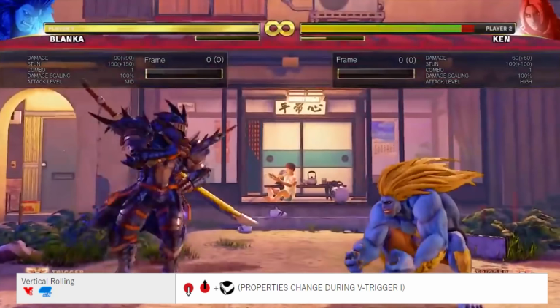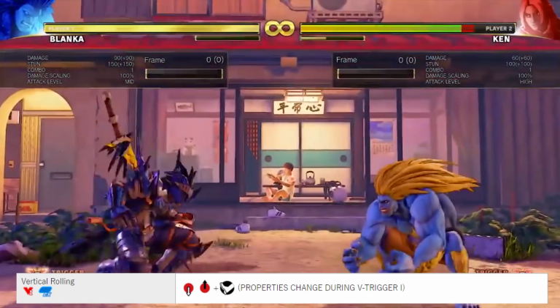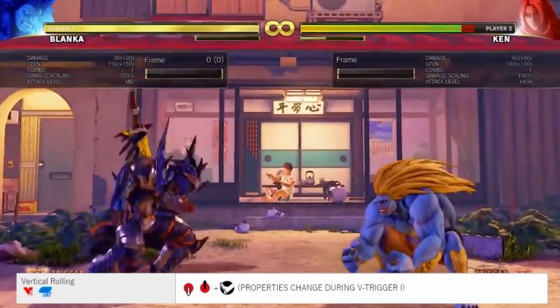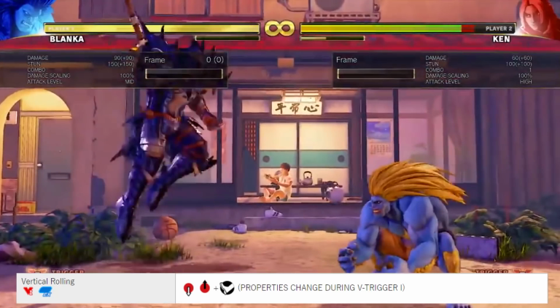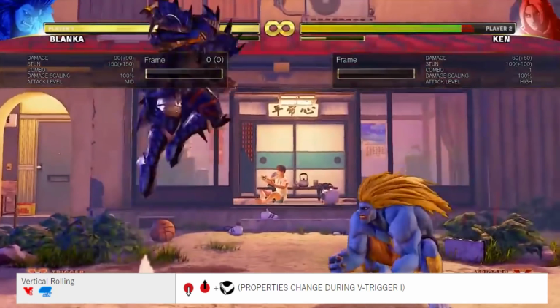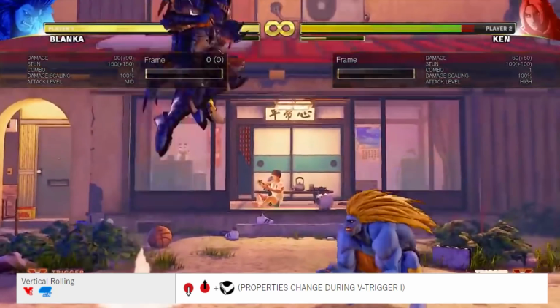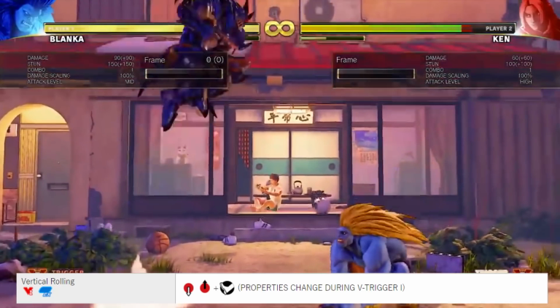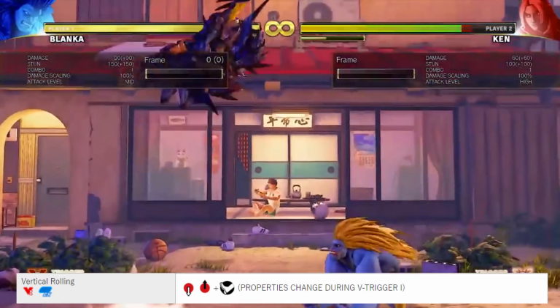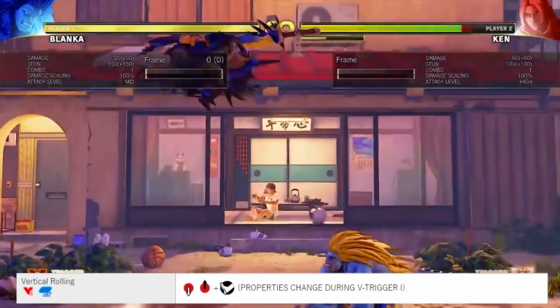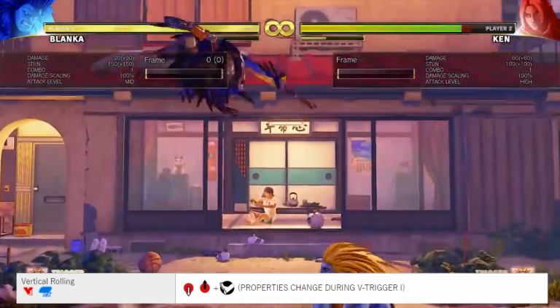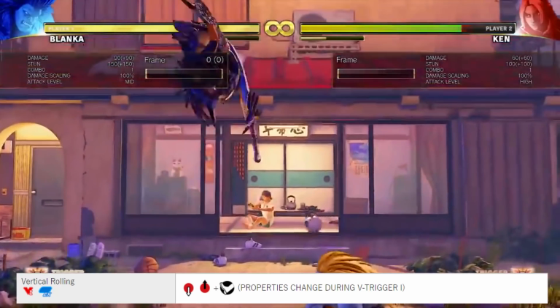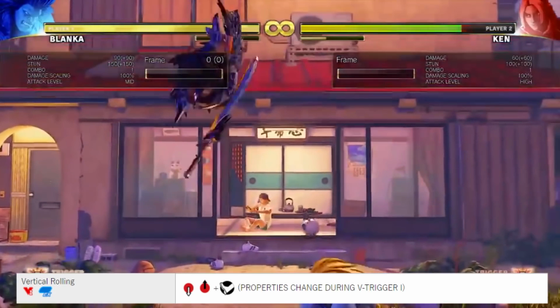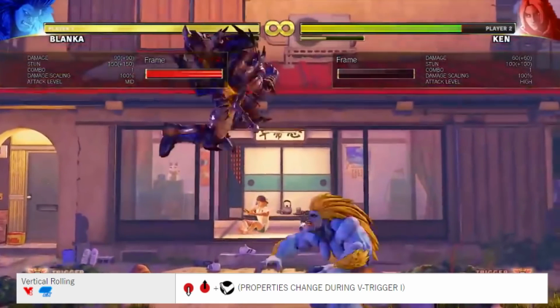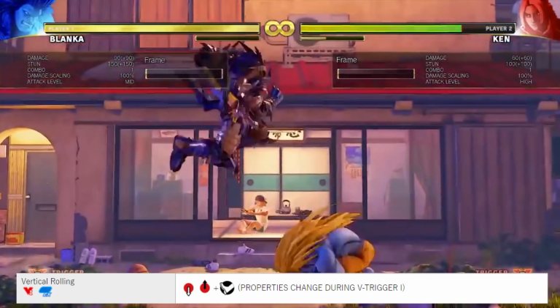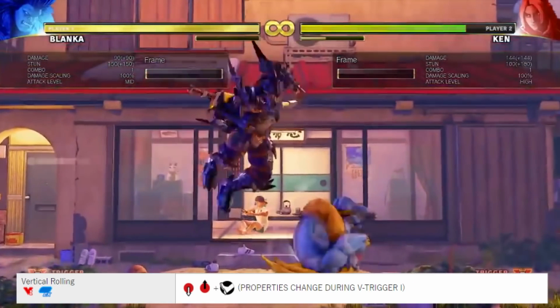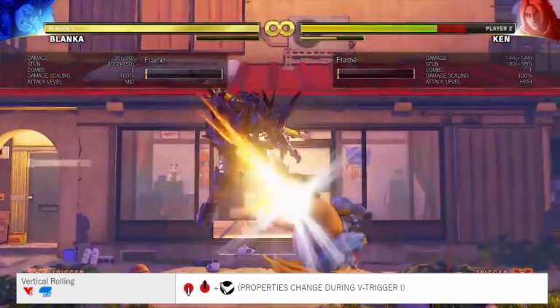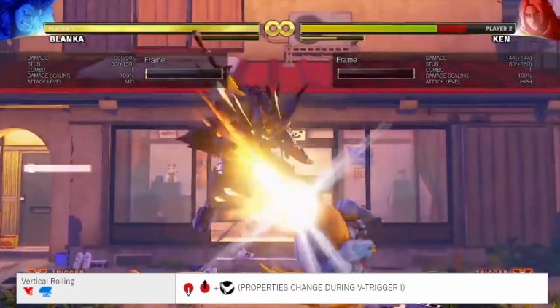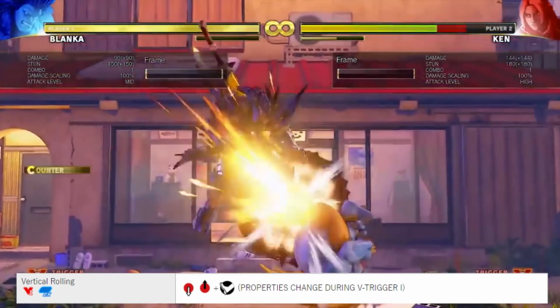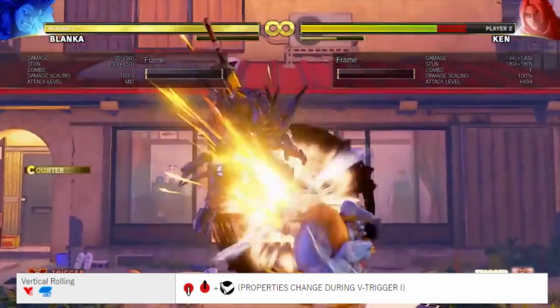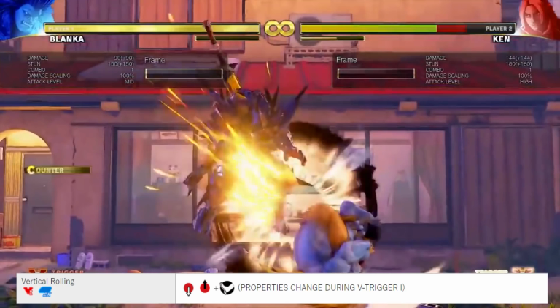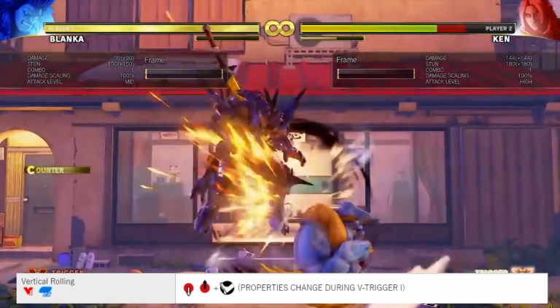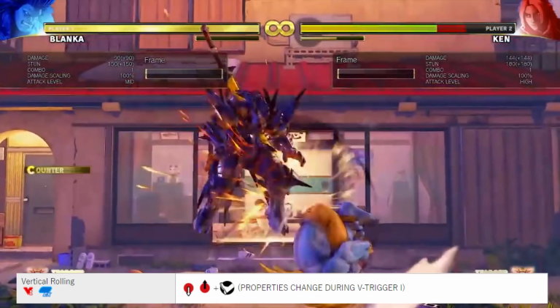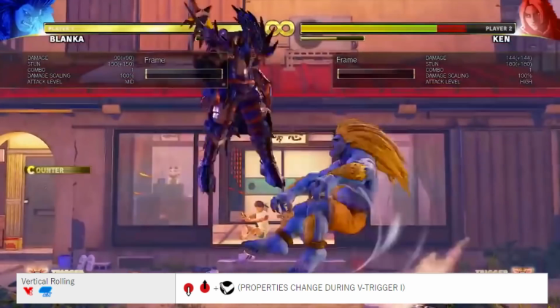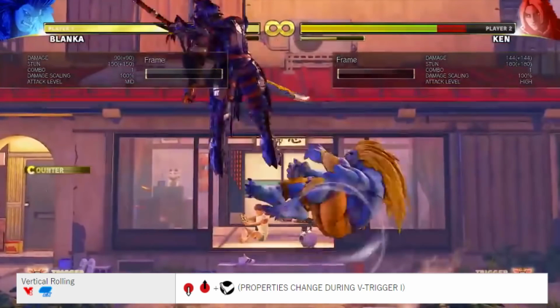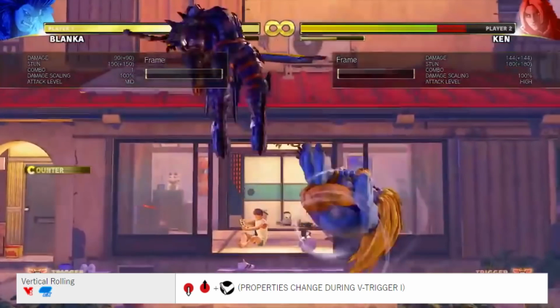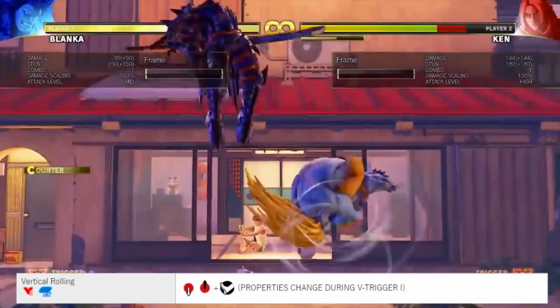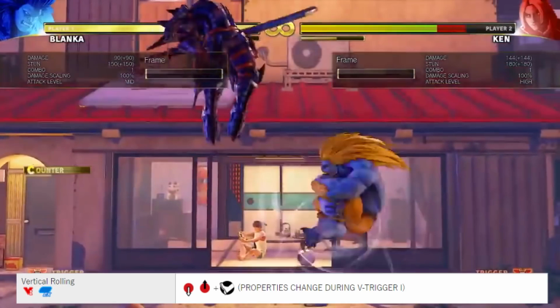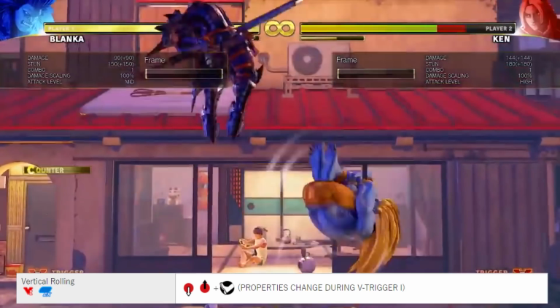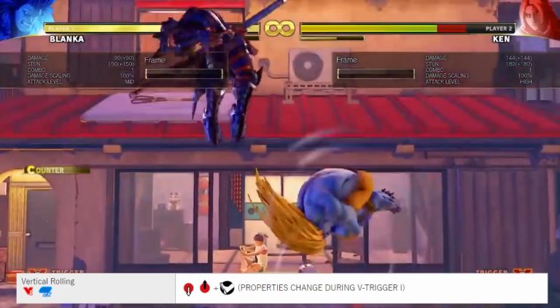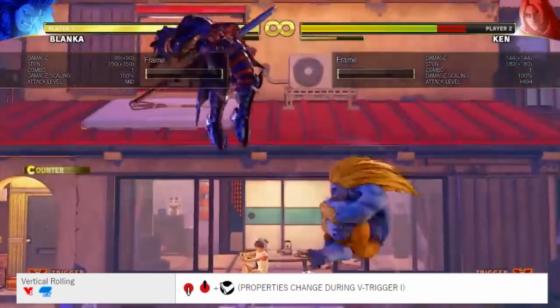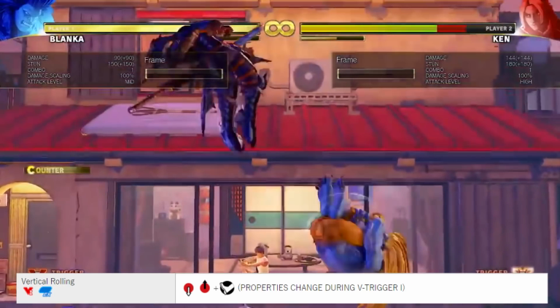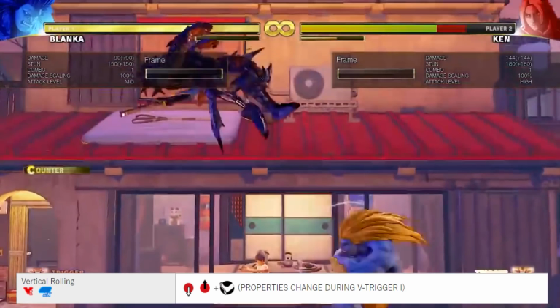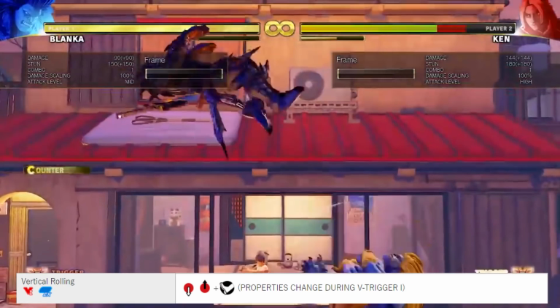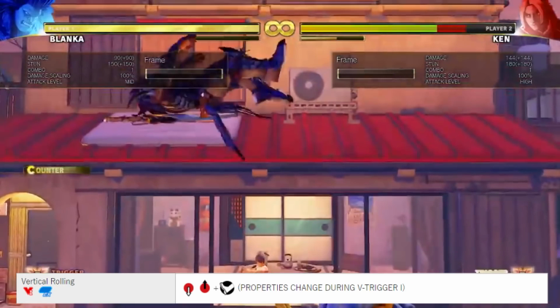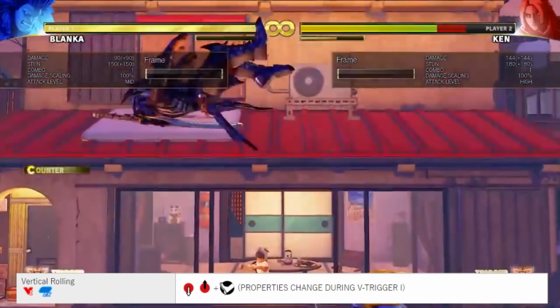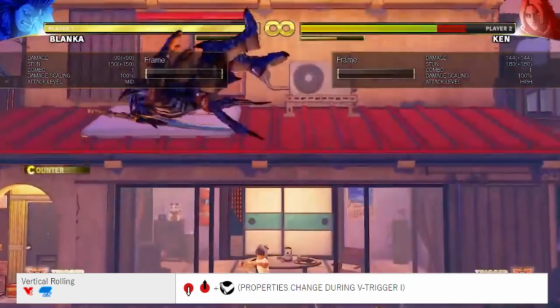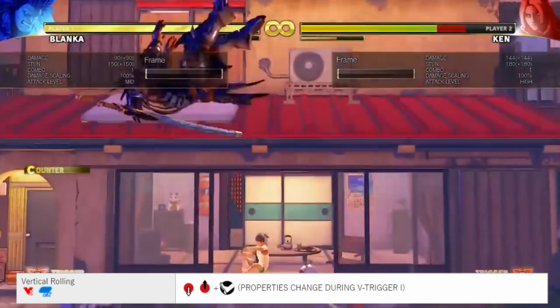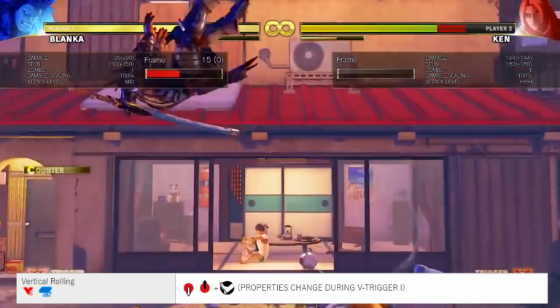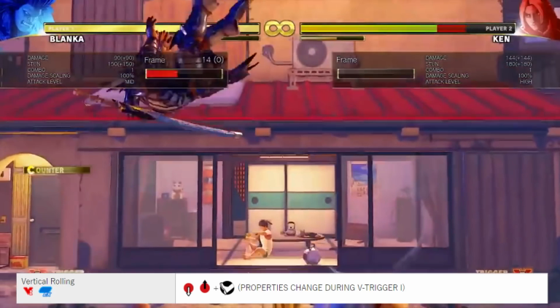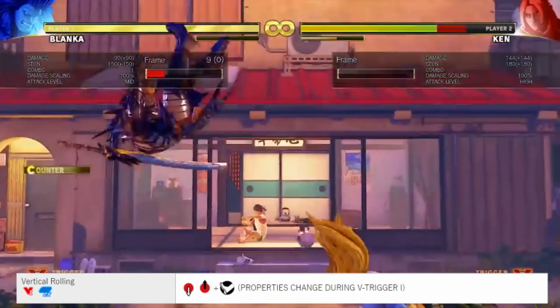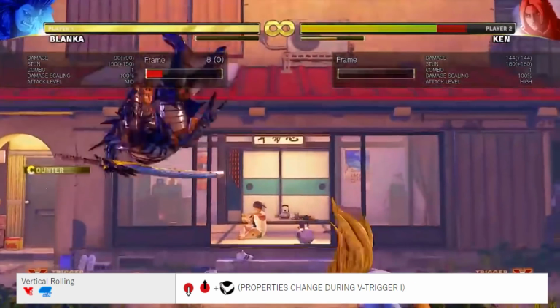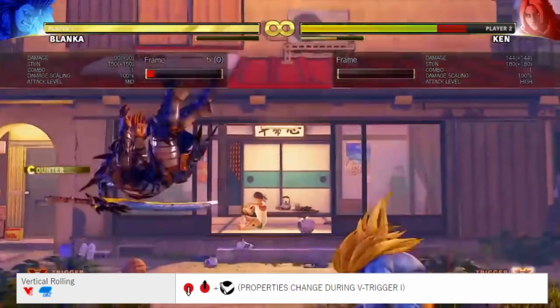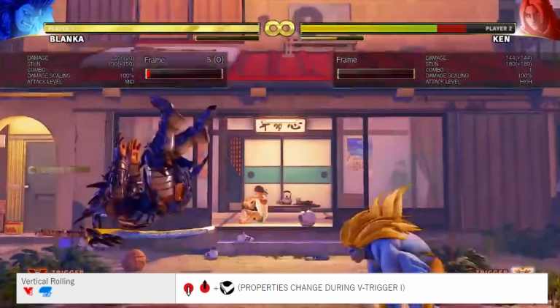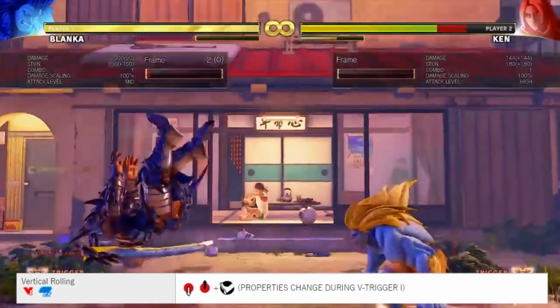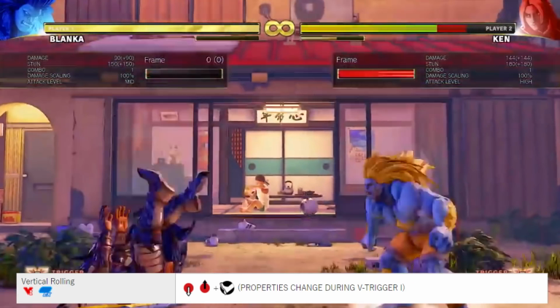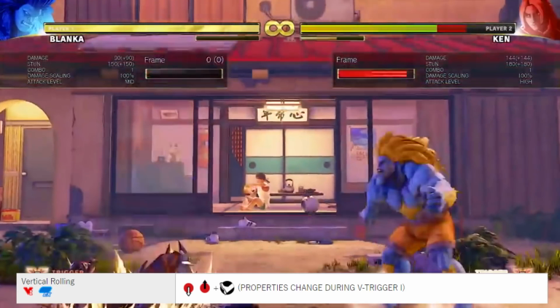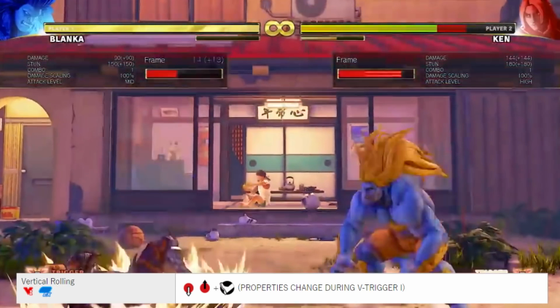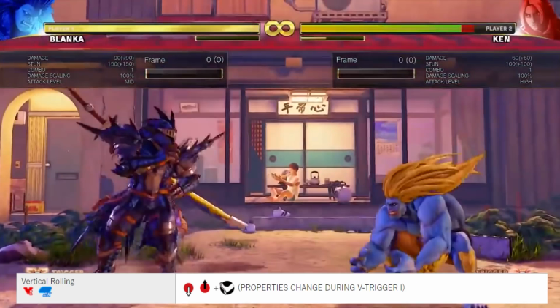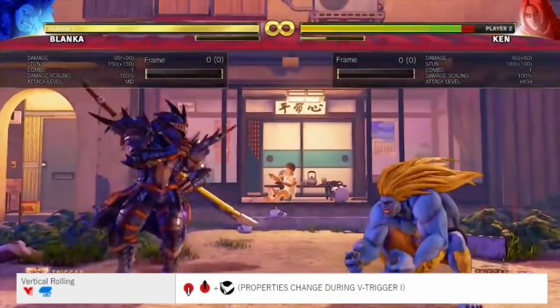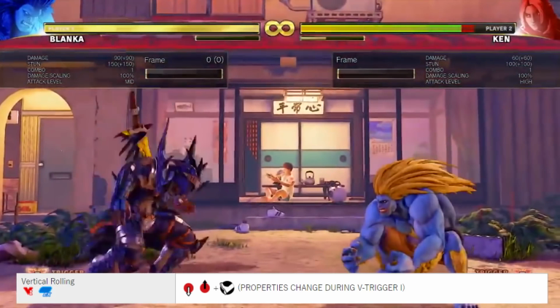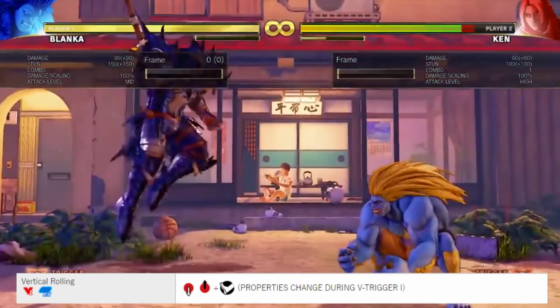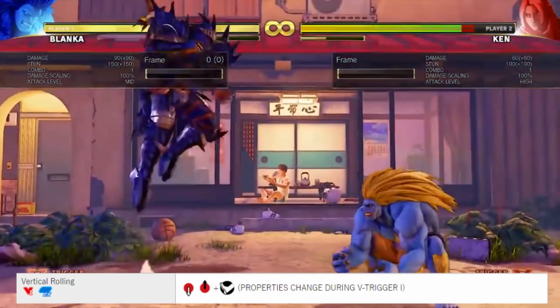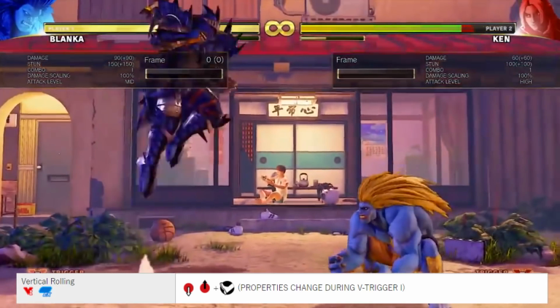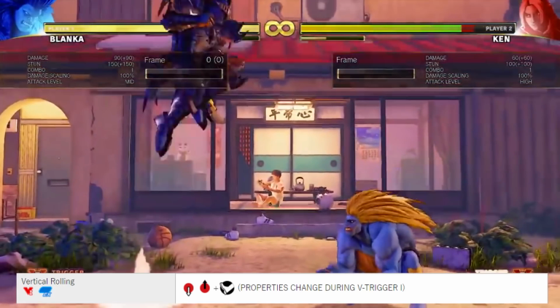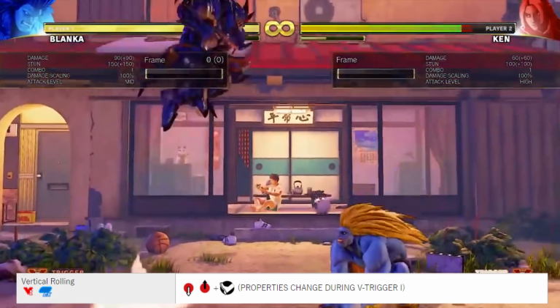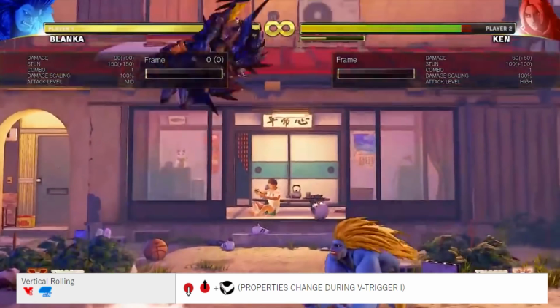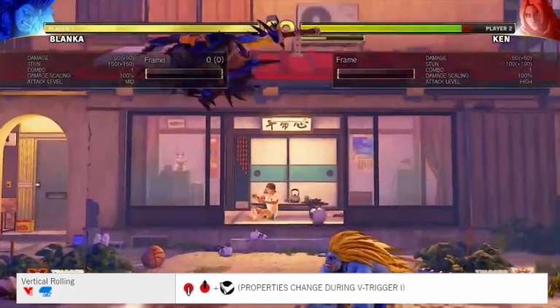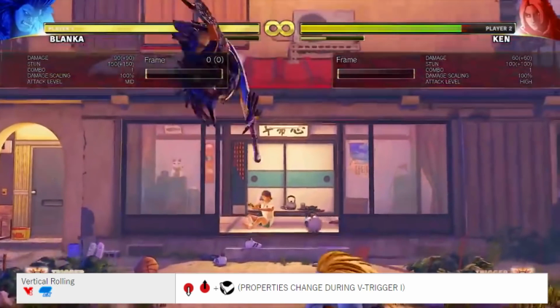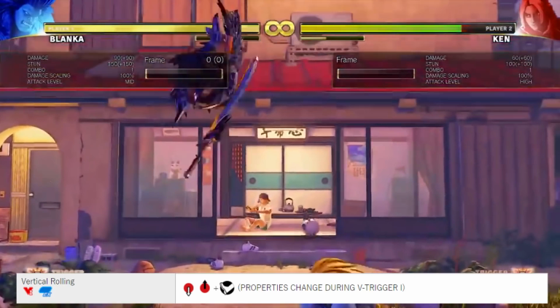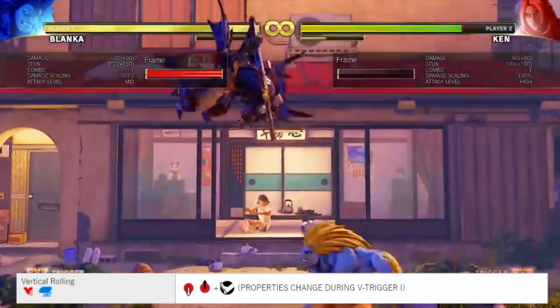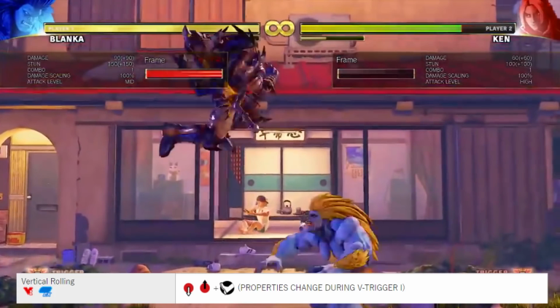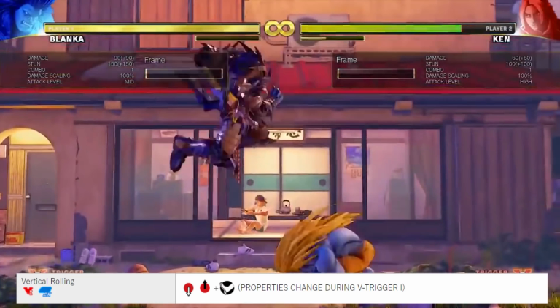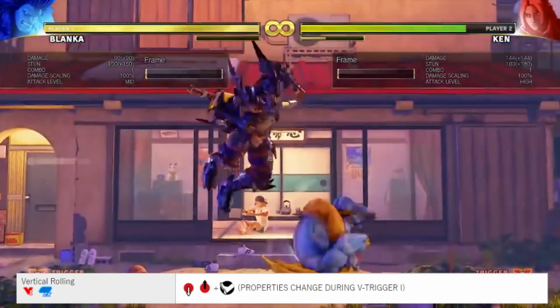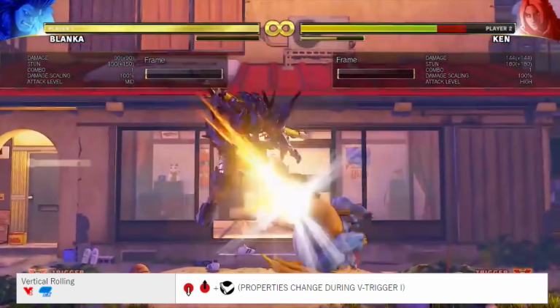Vertical Rolling, by charging down then up and a kick button. This move also has invincible properties on V-Trigger 1 as well.